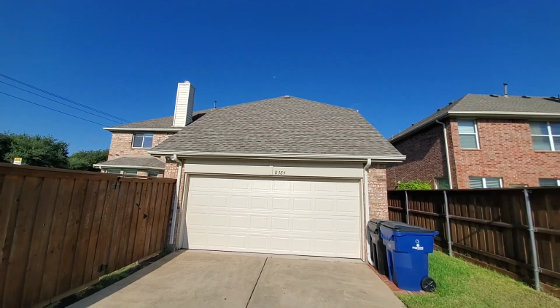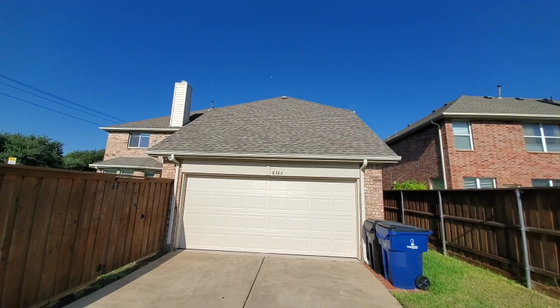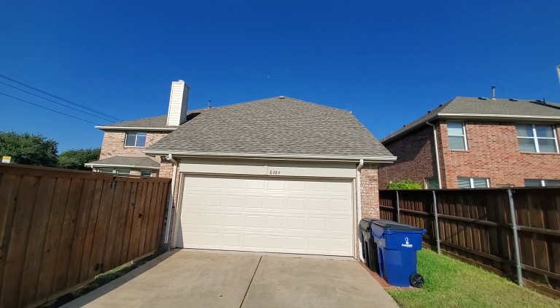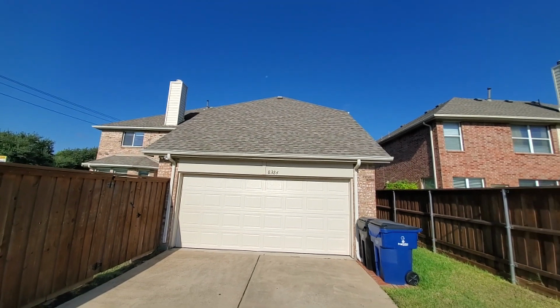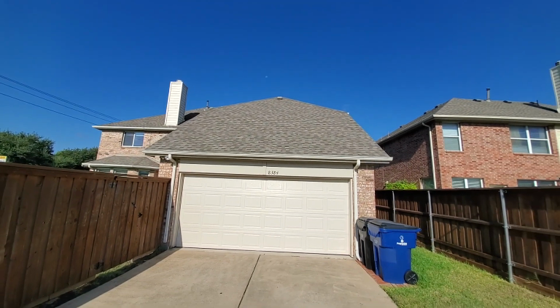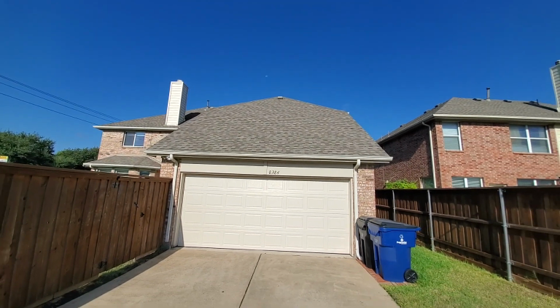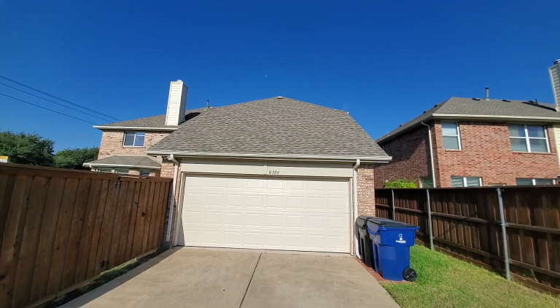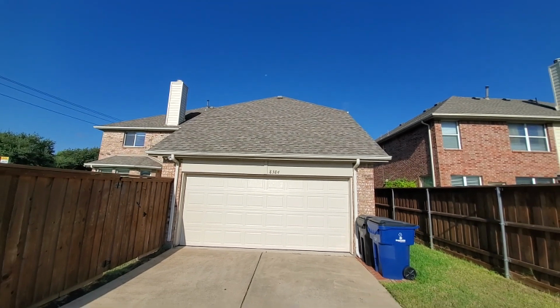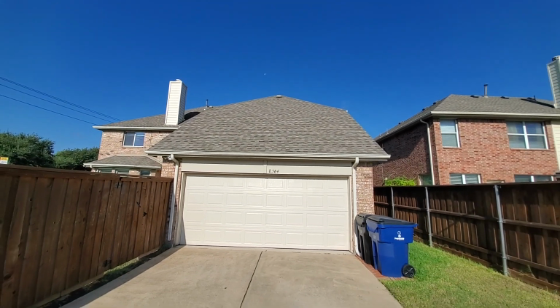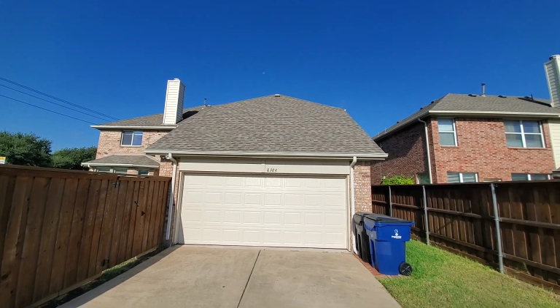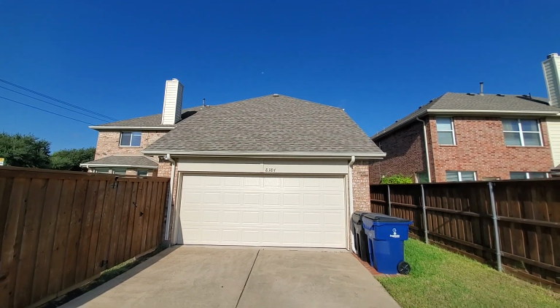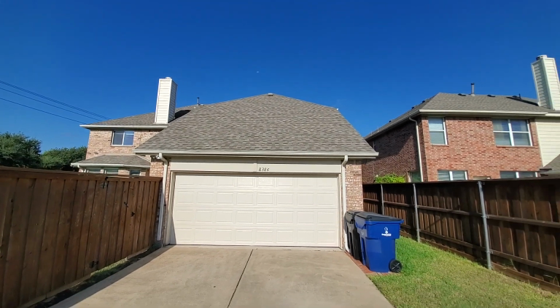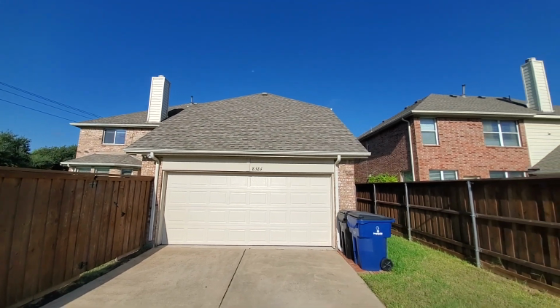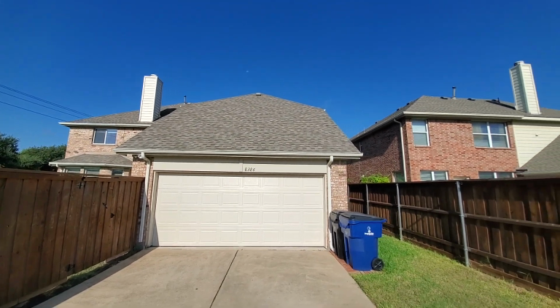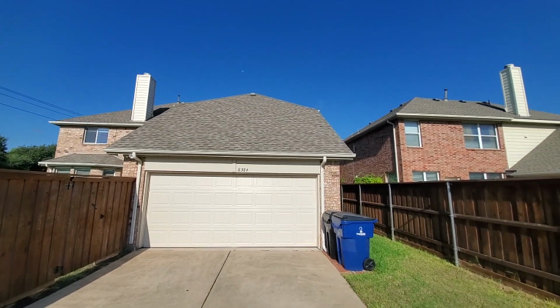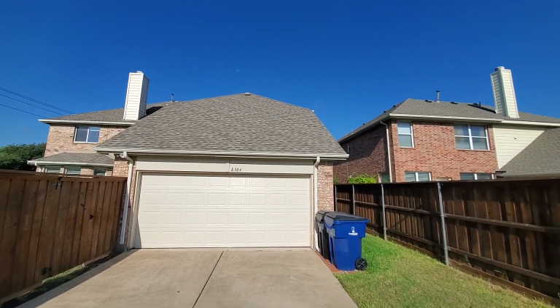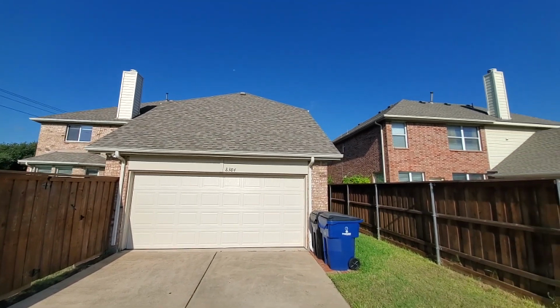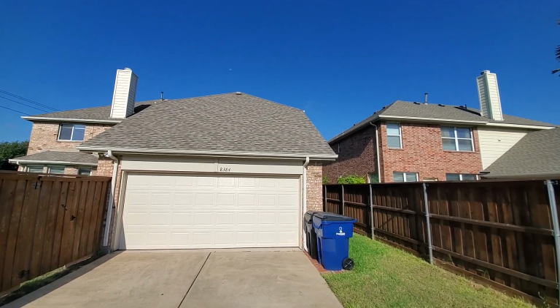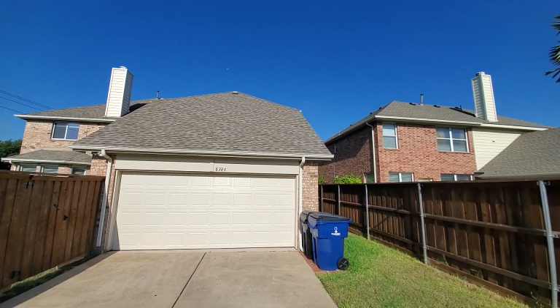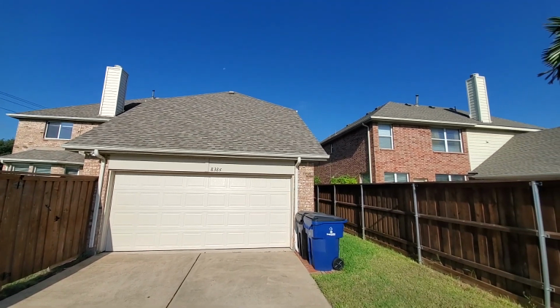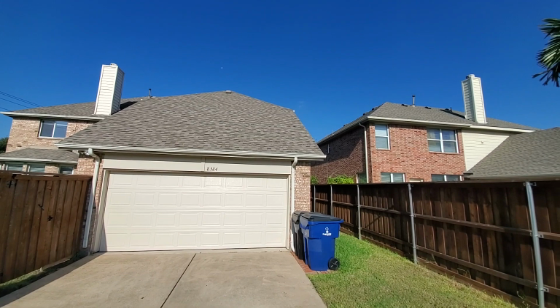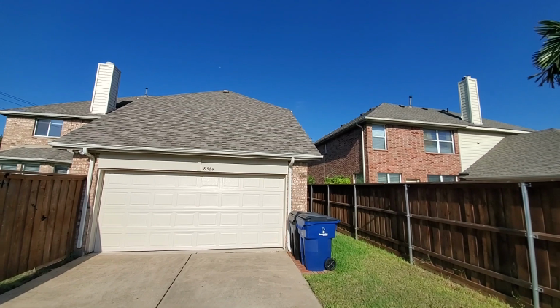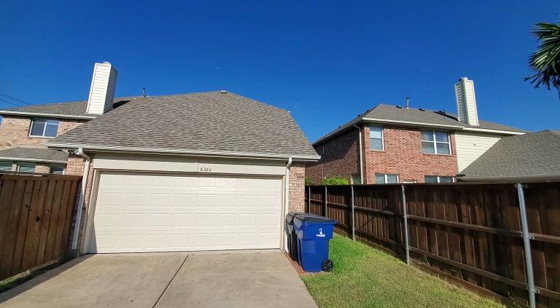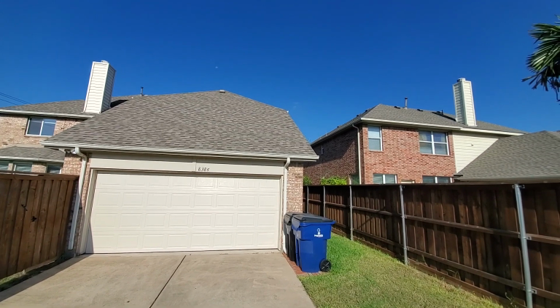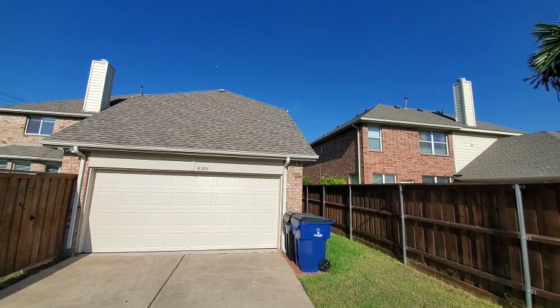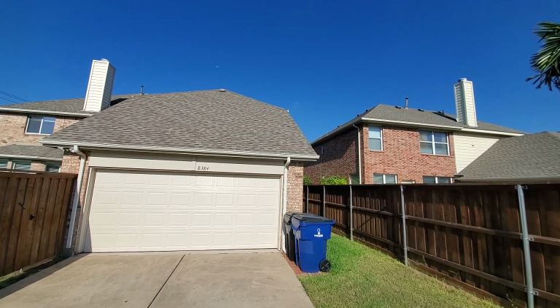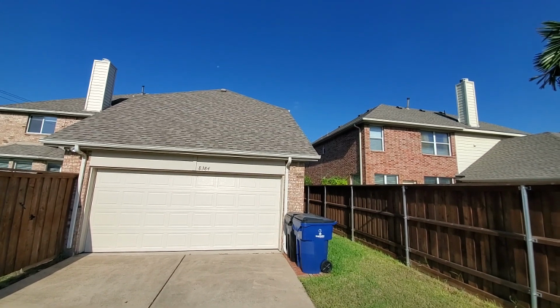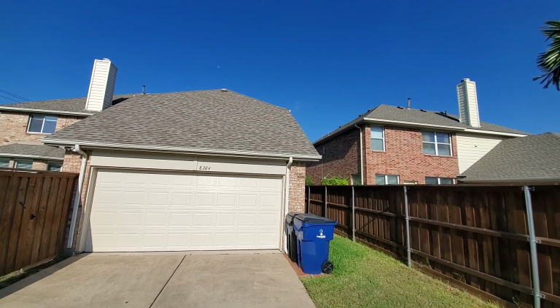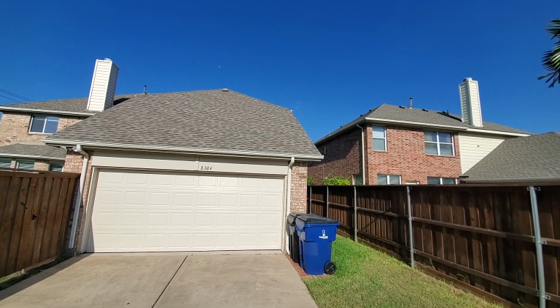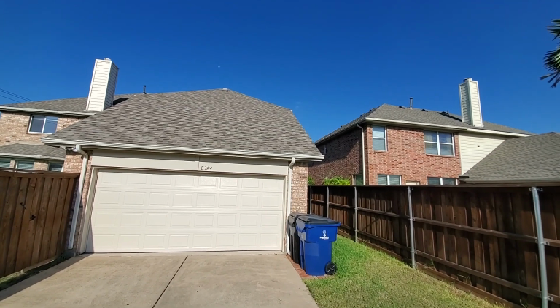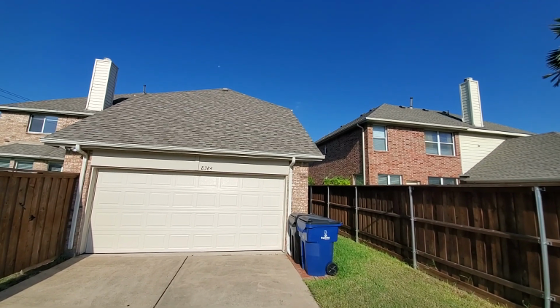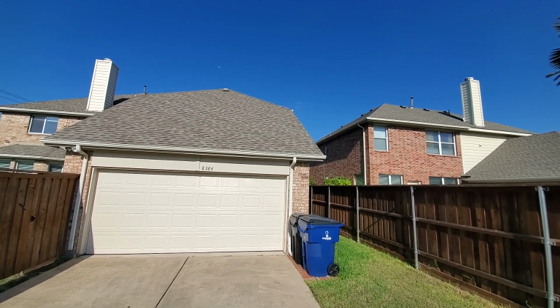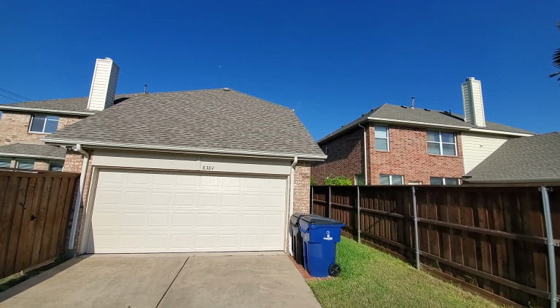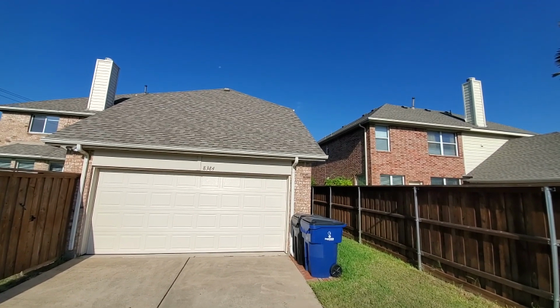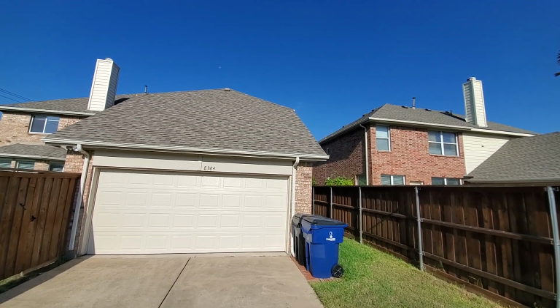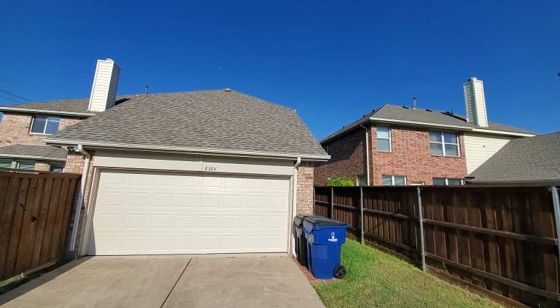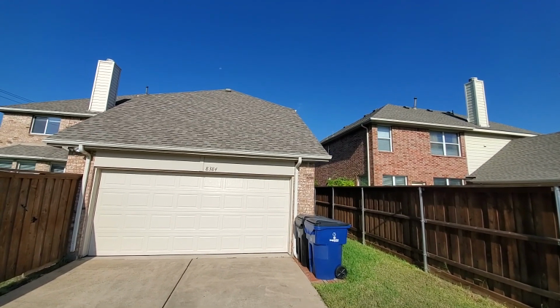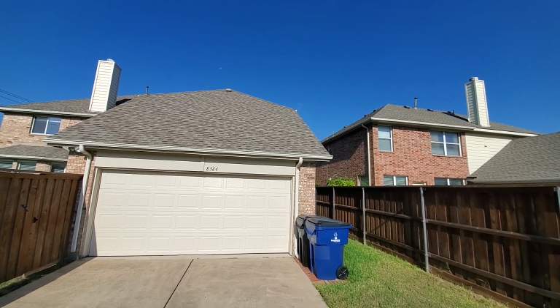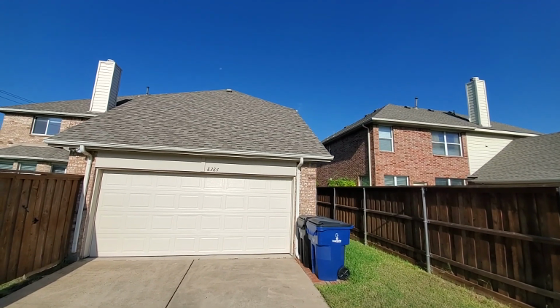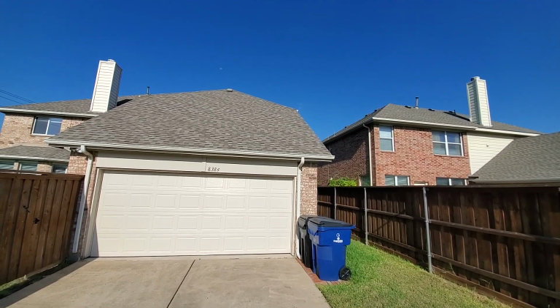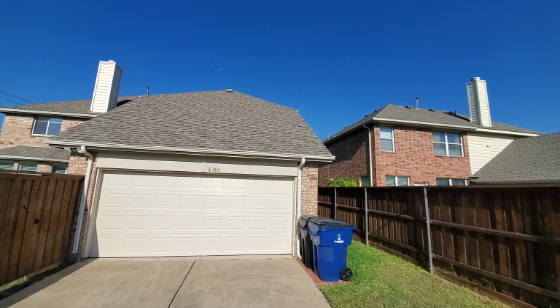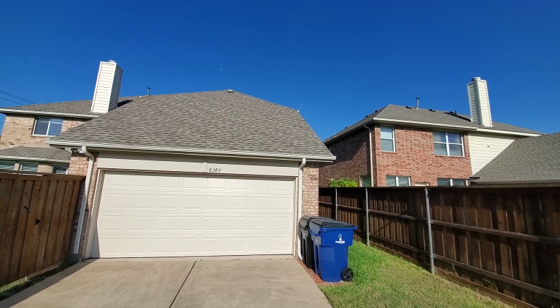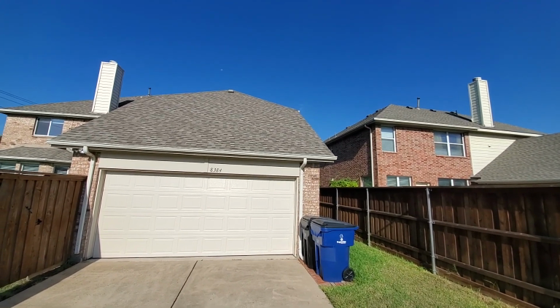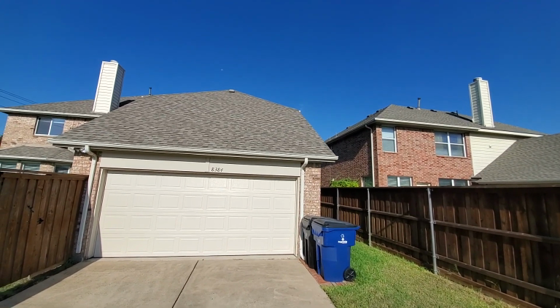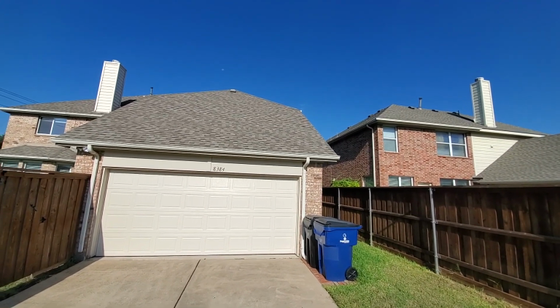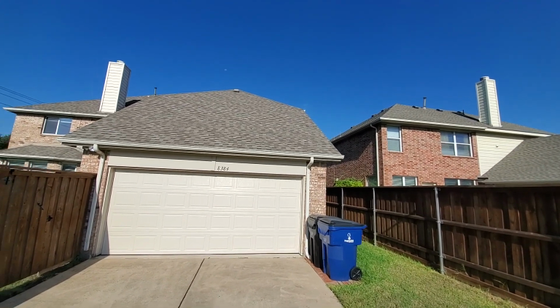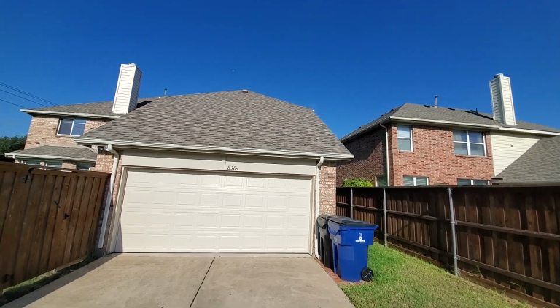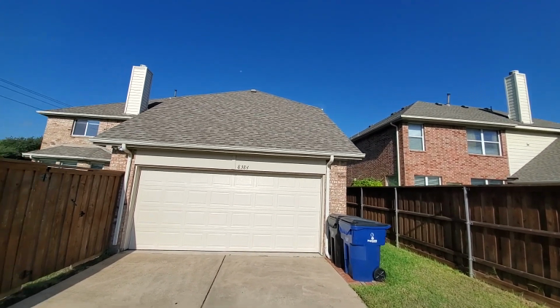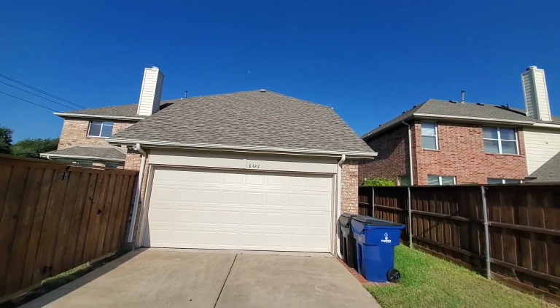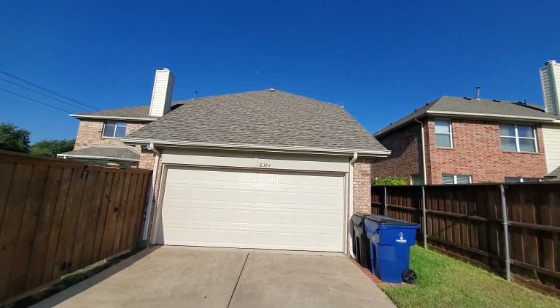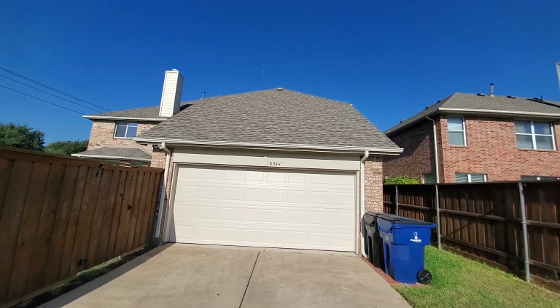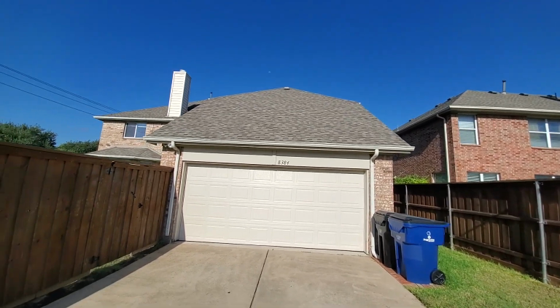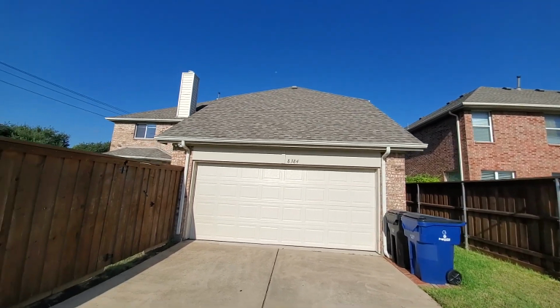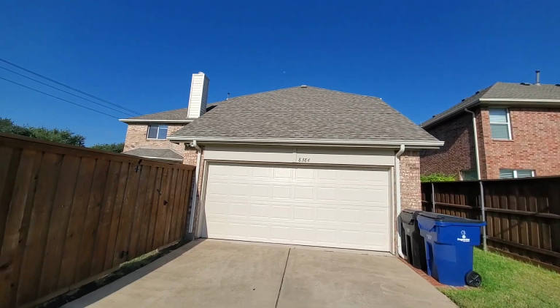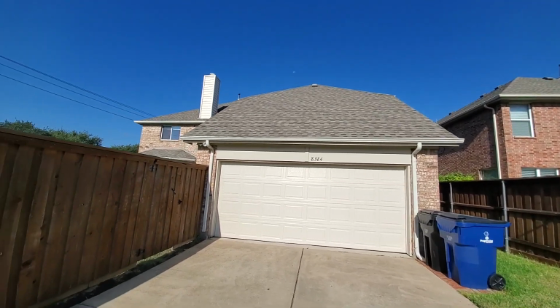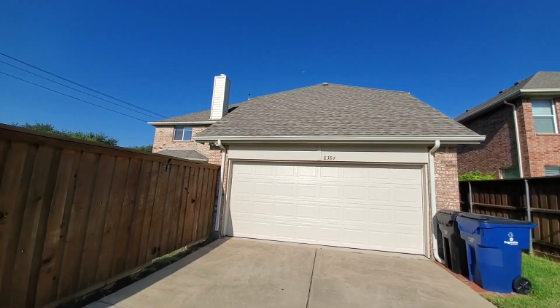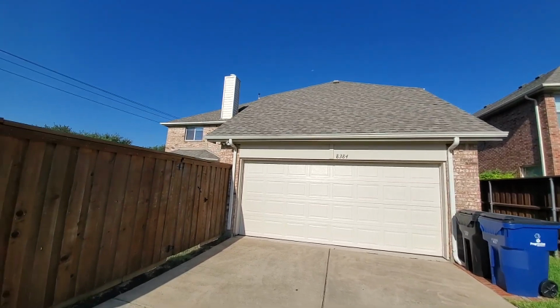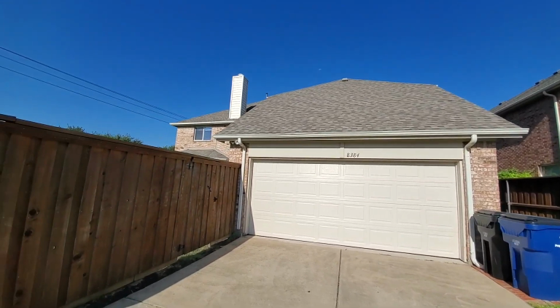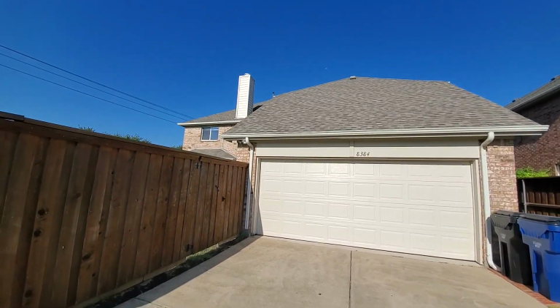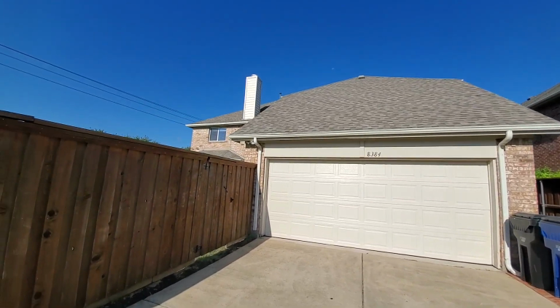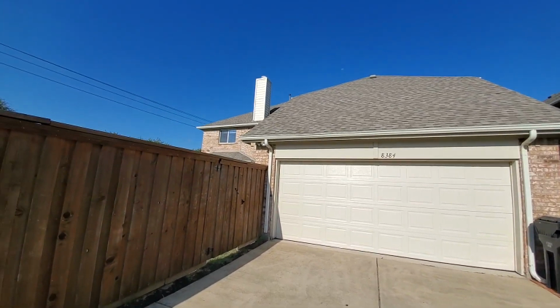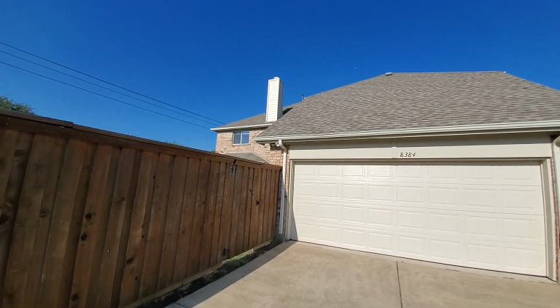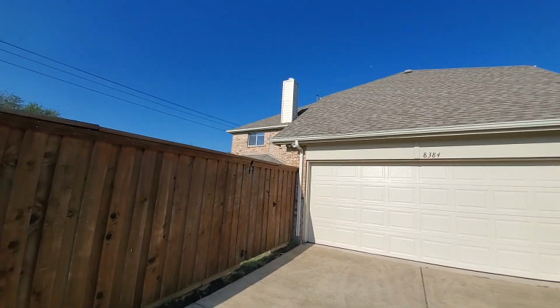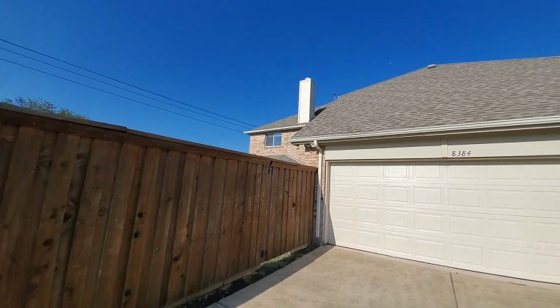Looking at the roof — it looks good. I can see there's a nail that popped up there, but in general I think it's good.